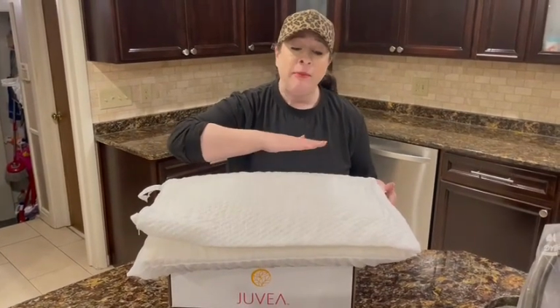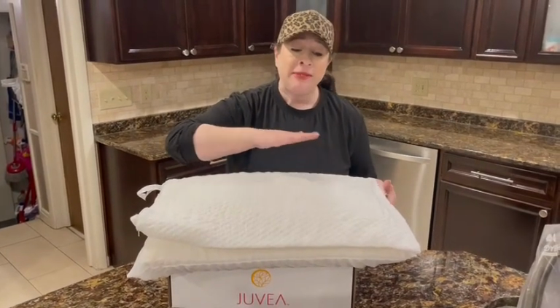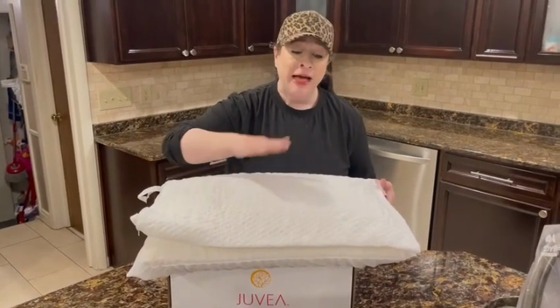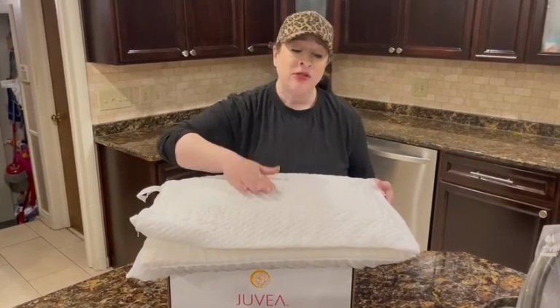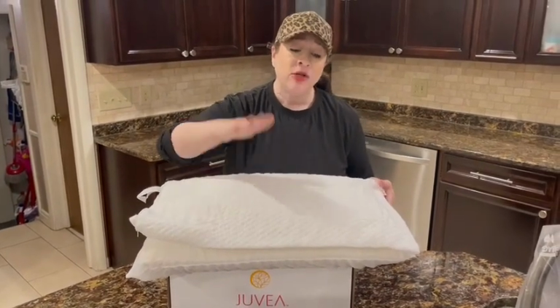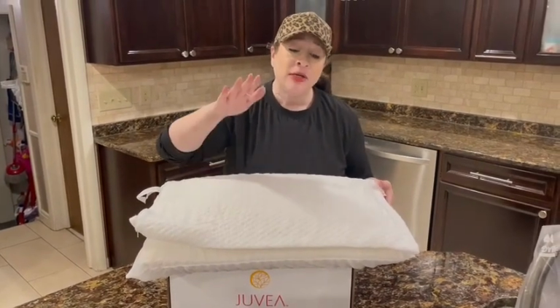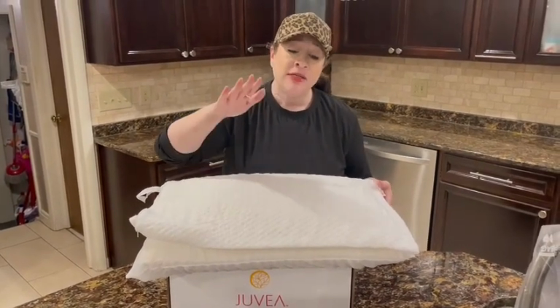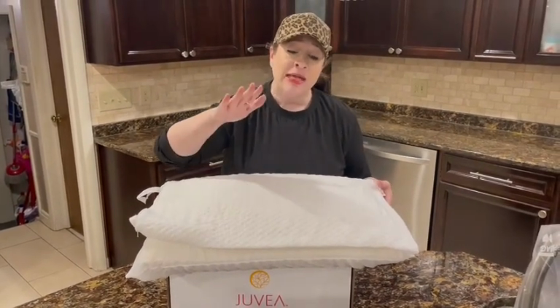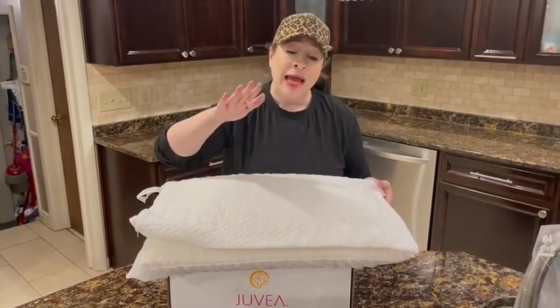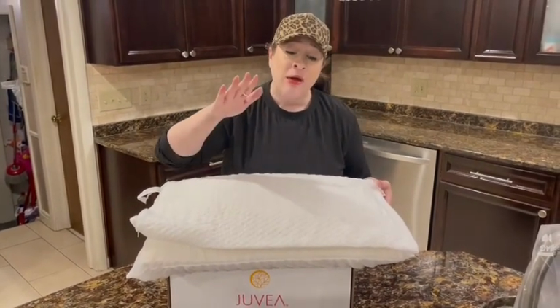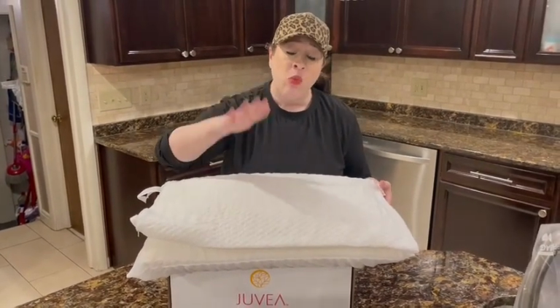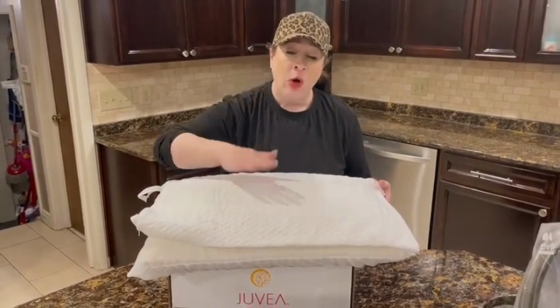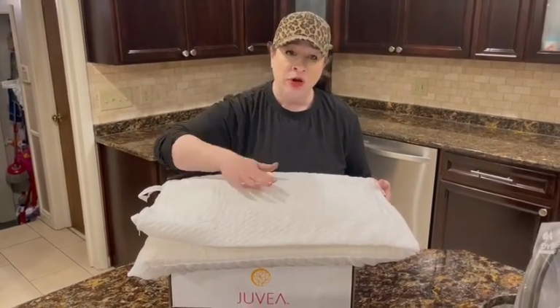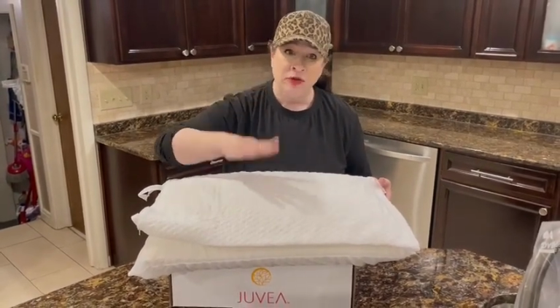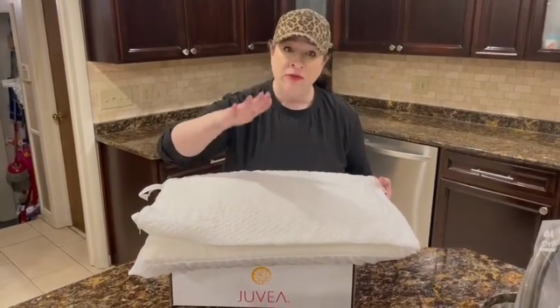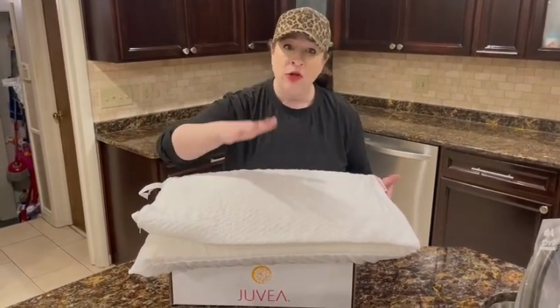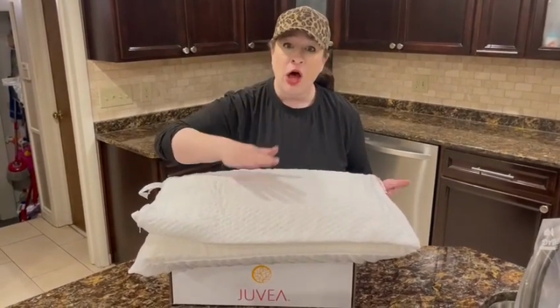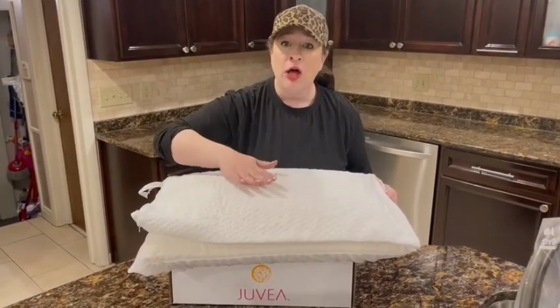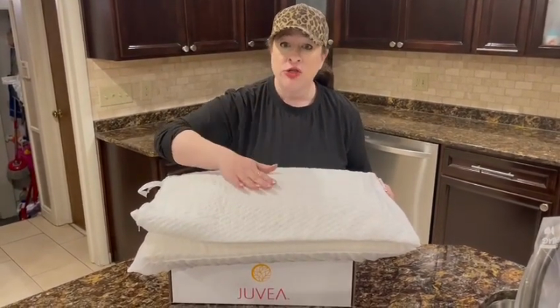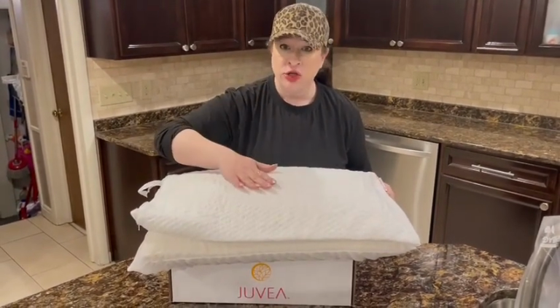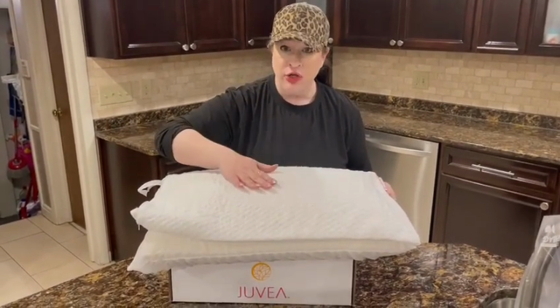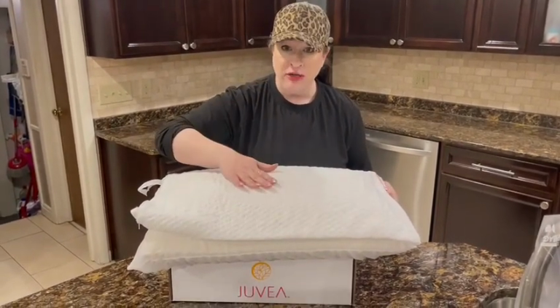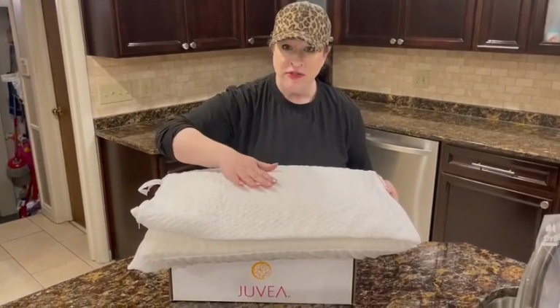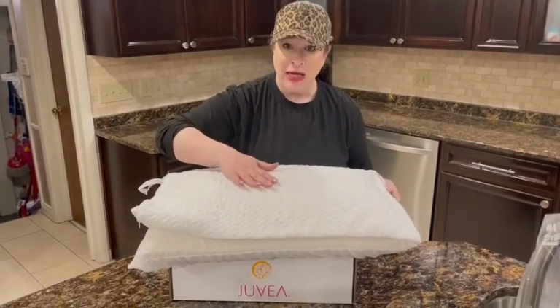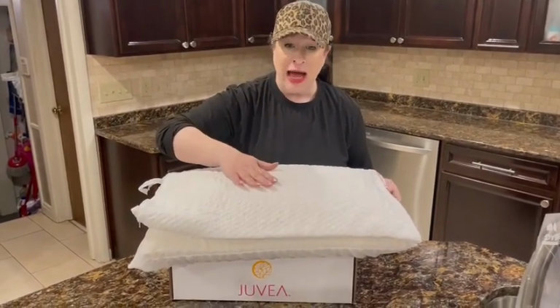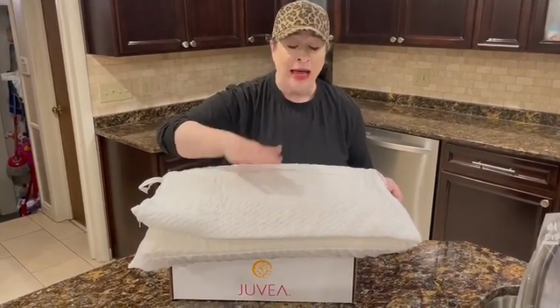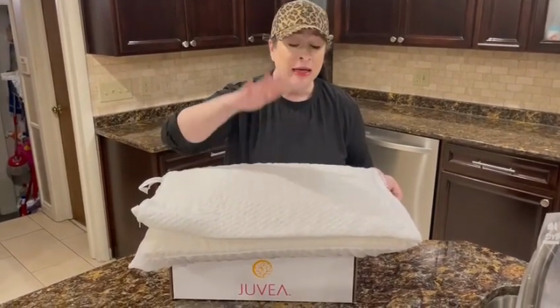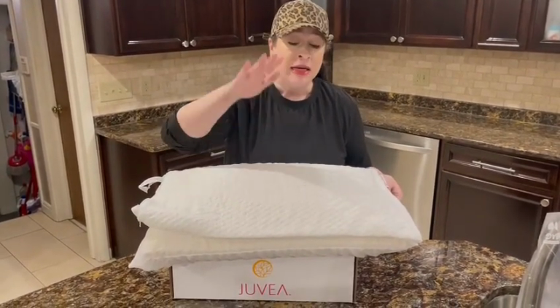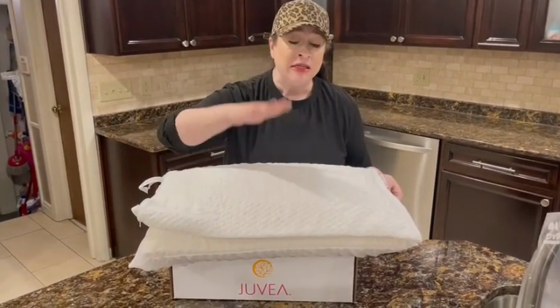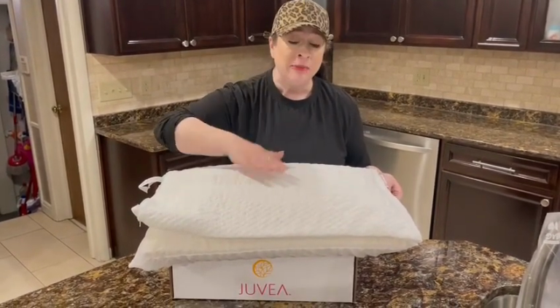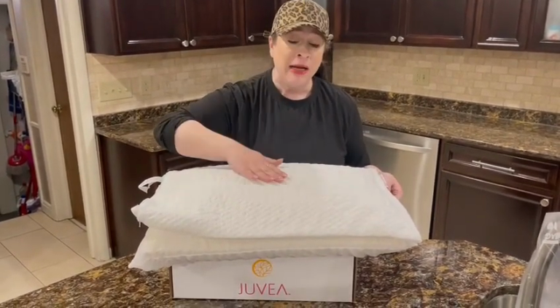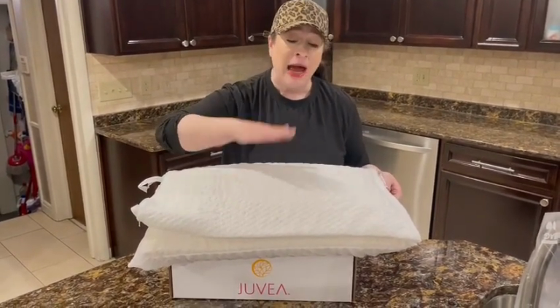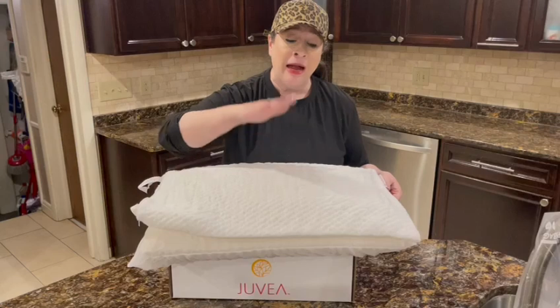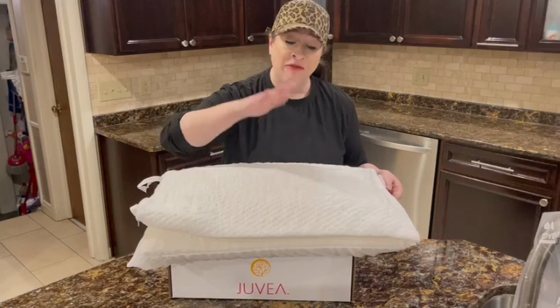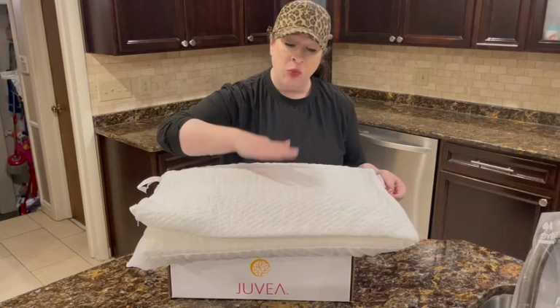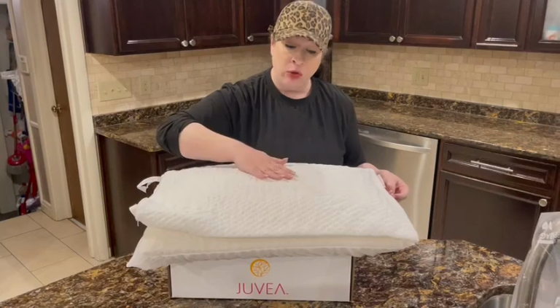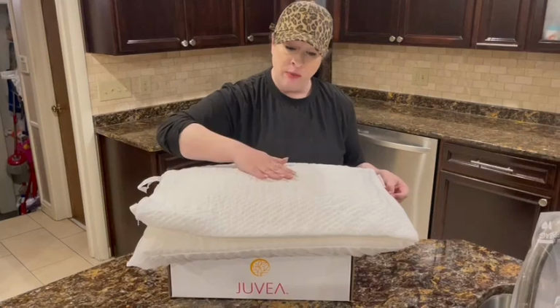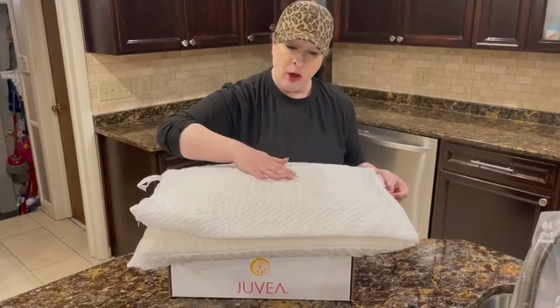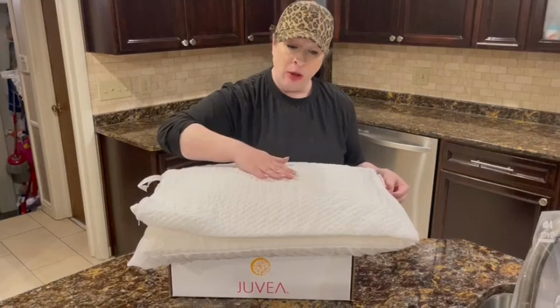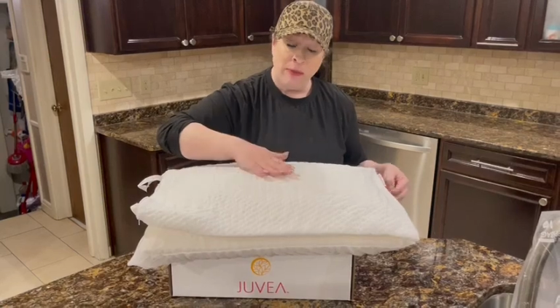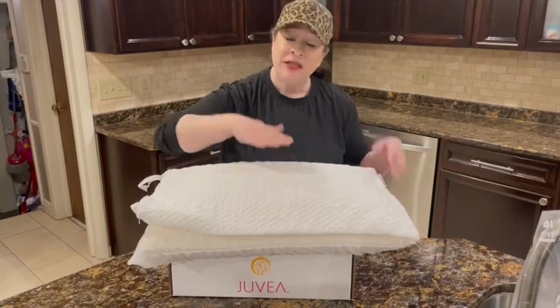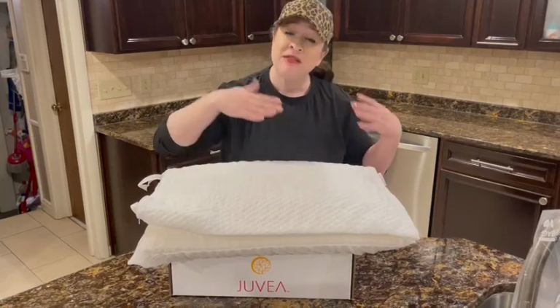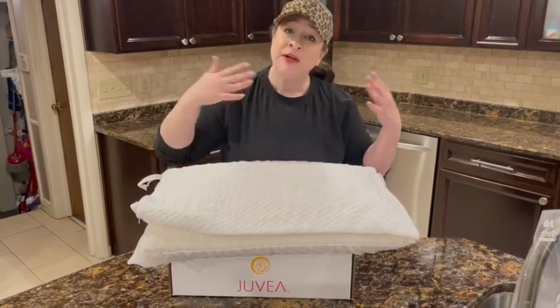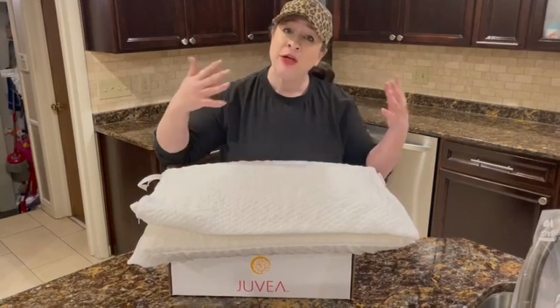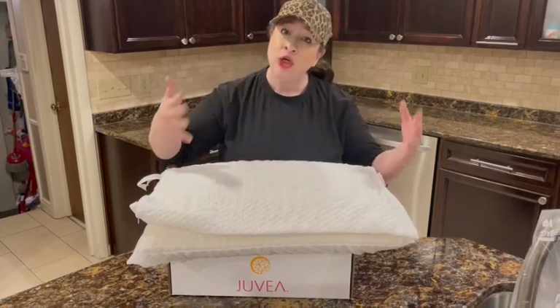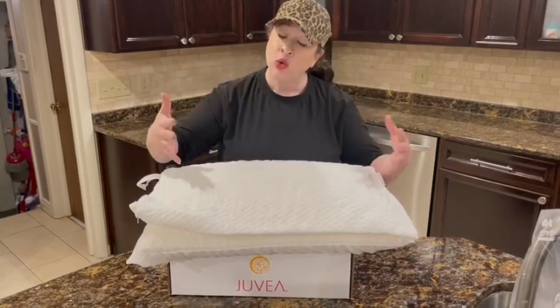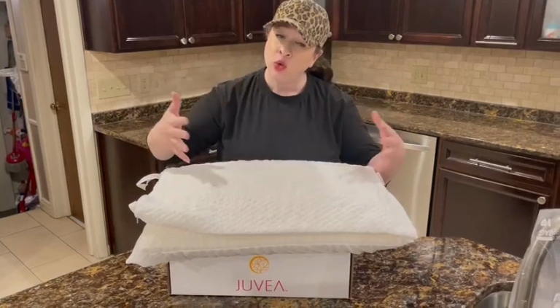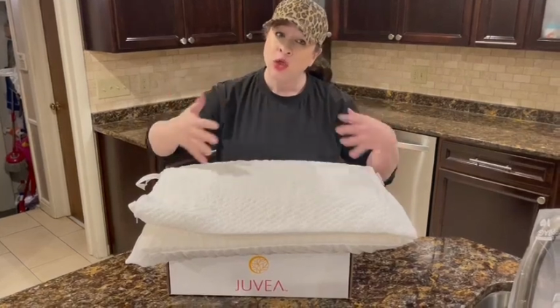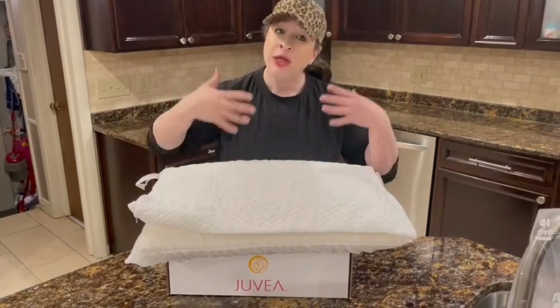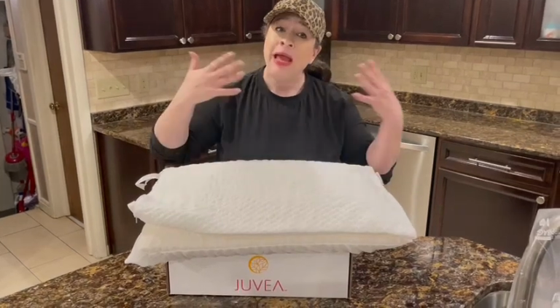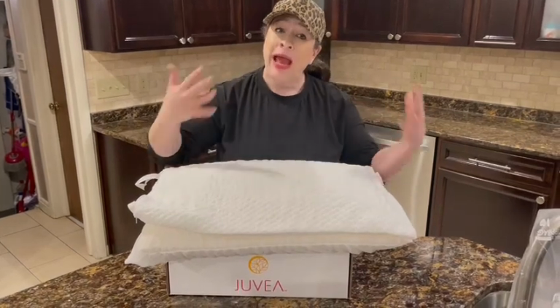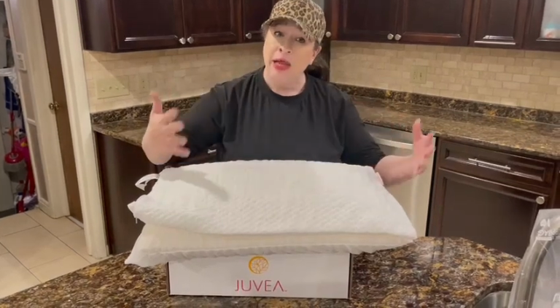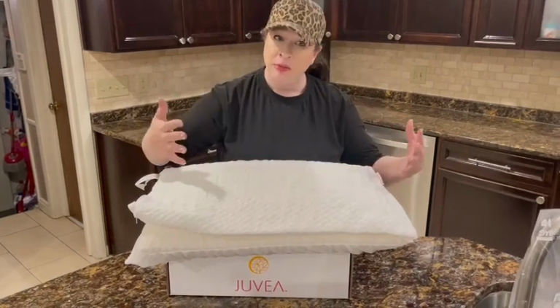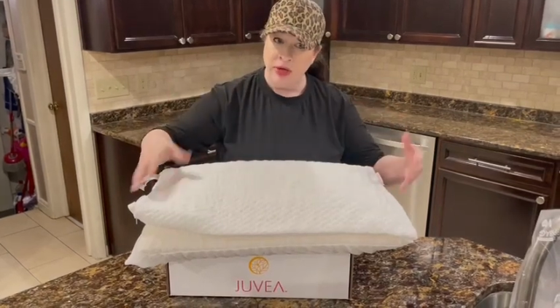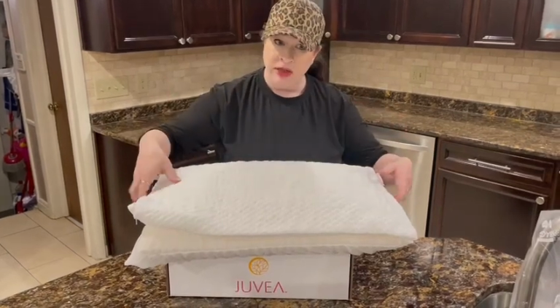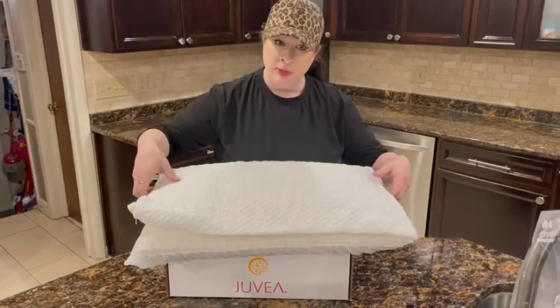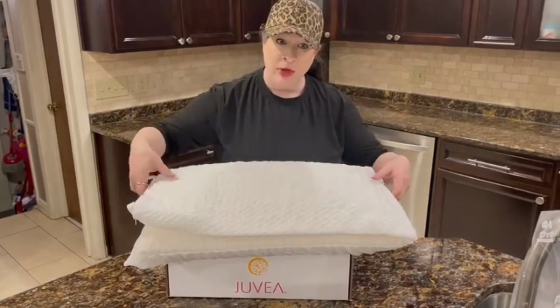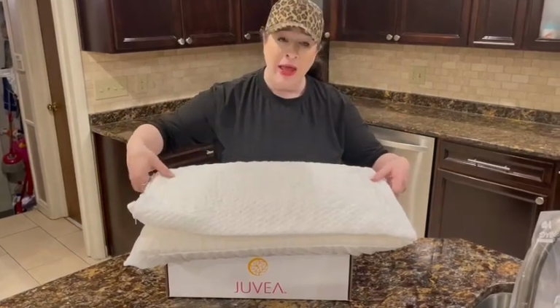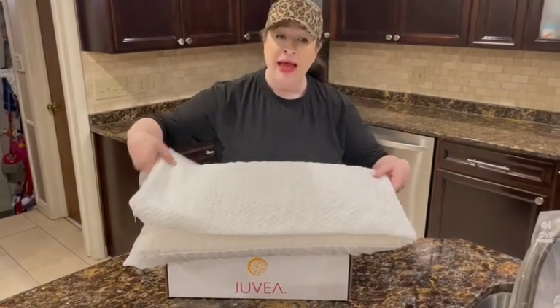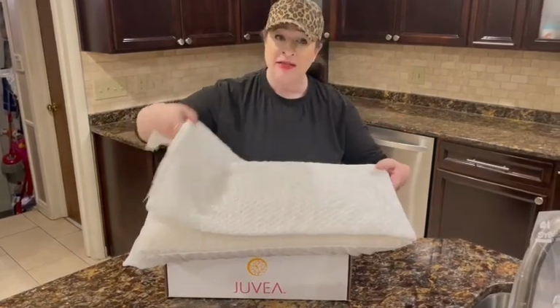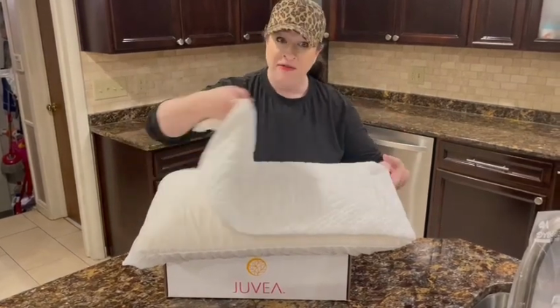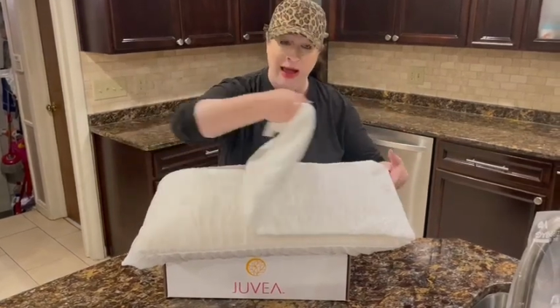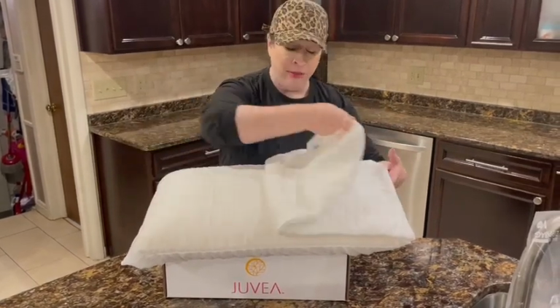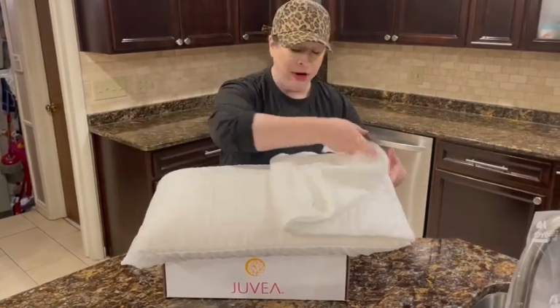Tenzel is a wonderful alternative to cotton. It's made out of wood pulp and it's very cool and breathable as a fabric.